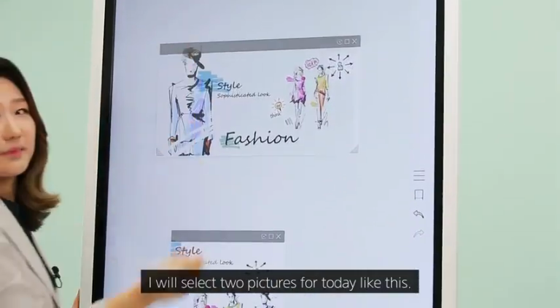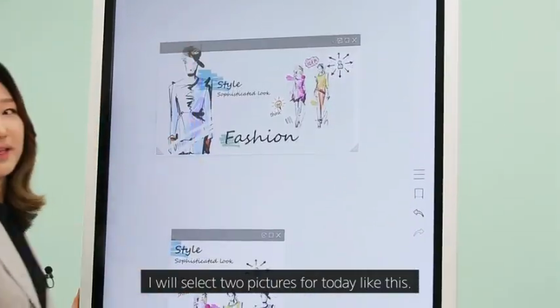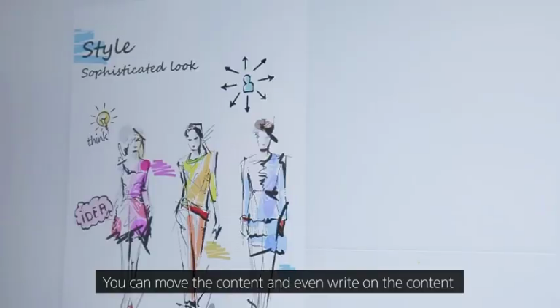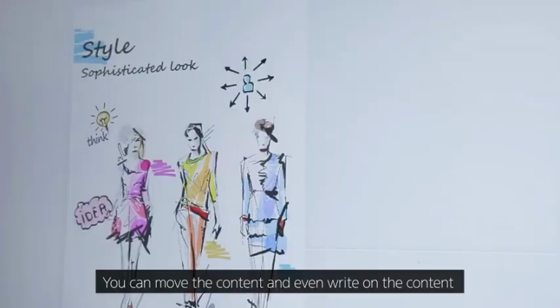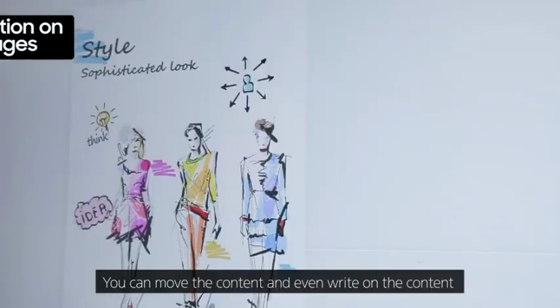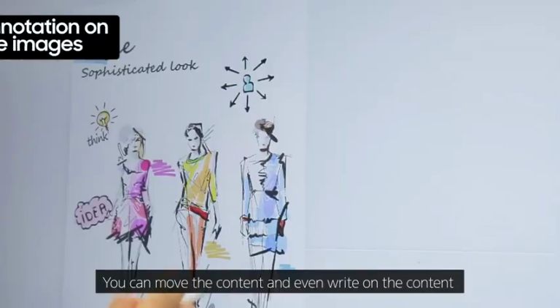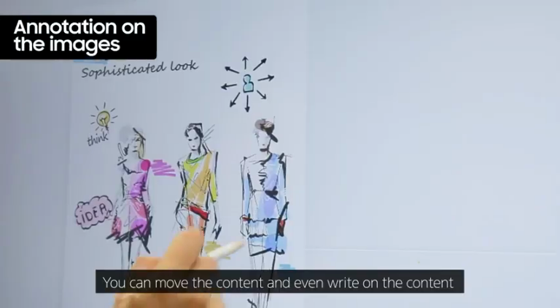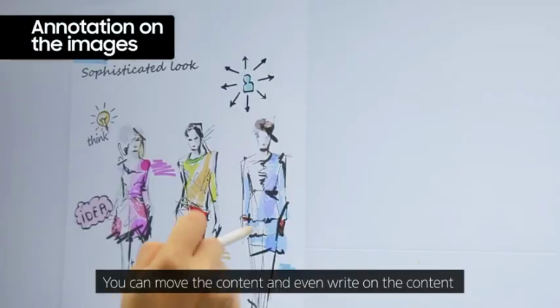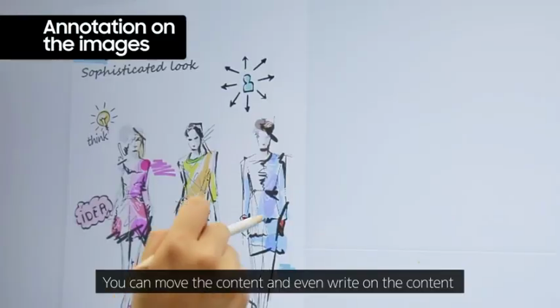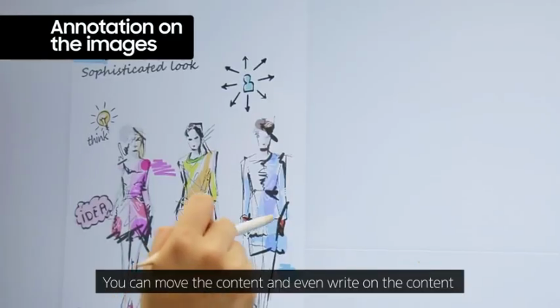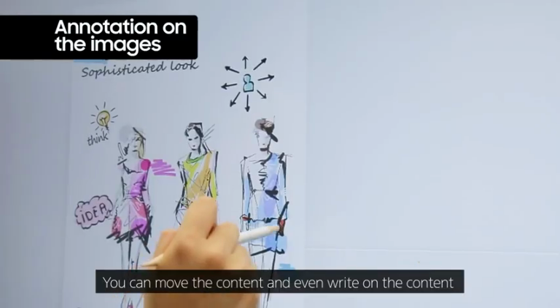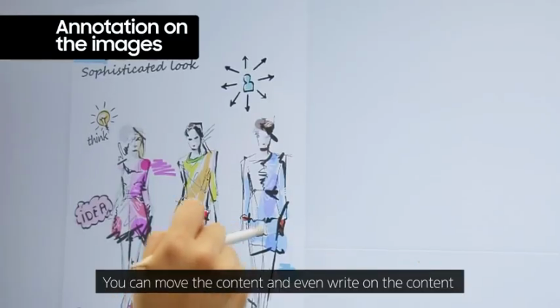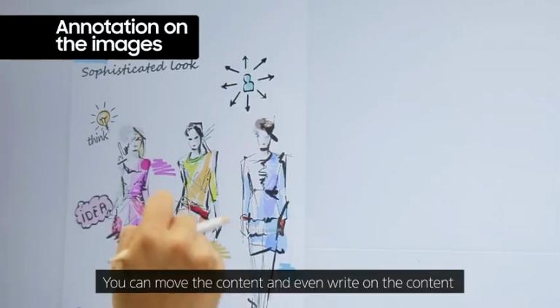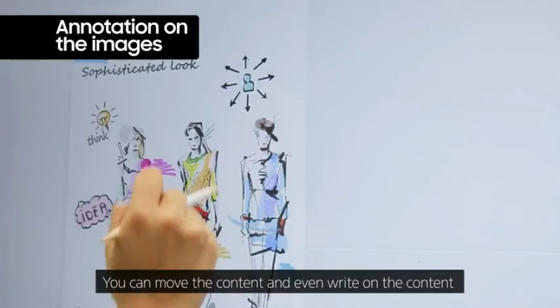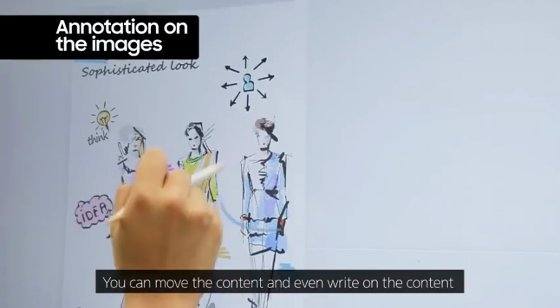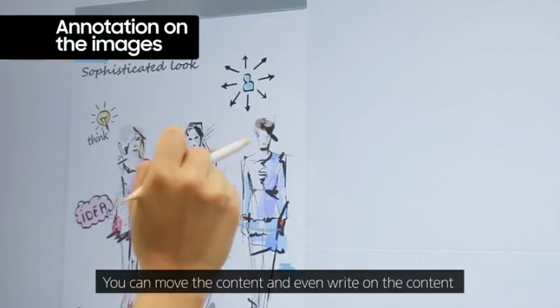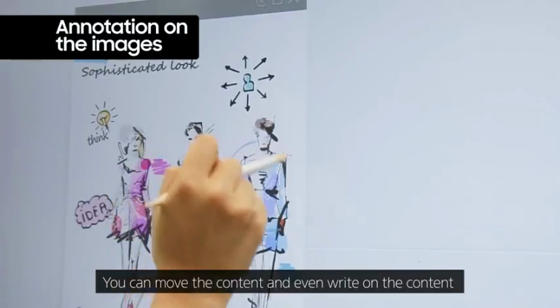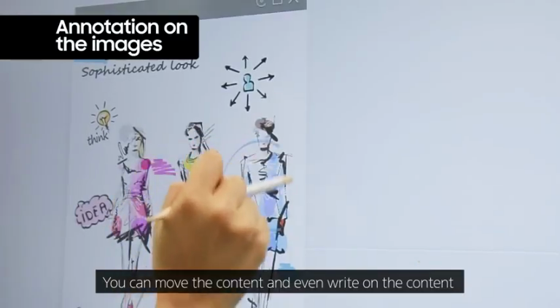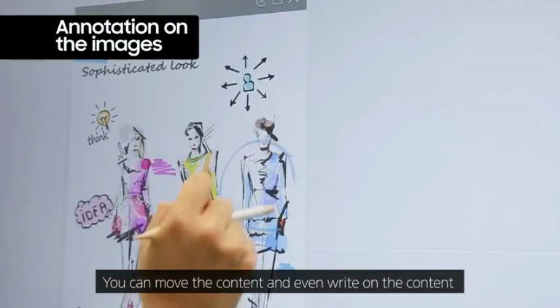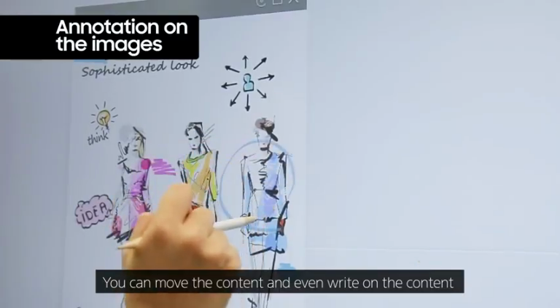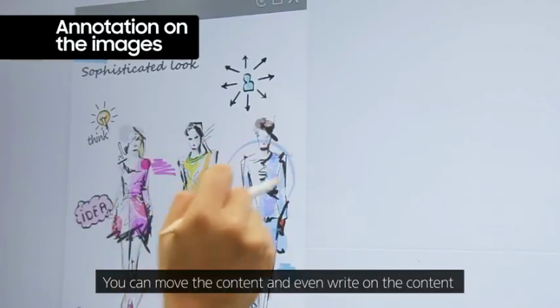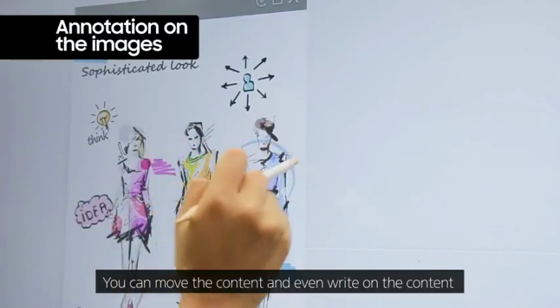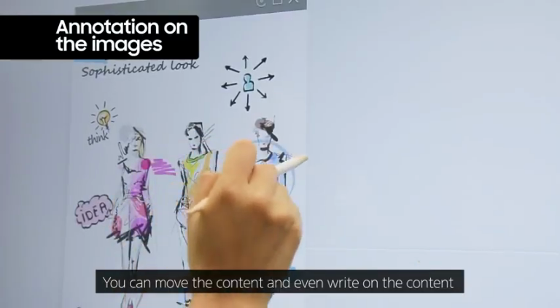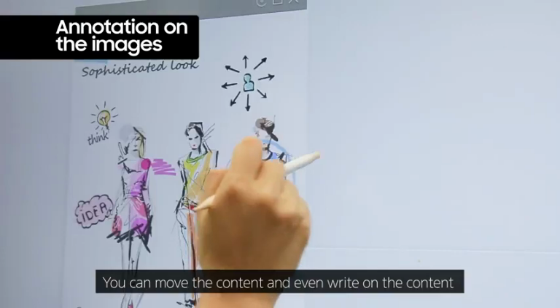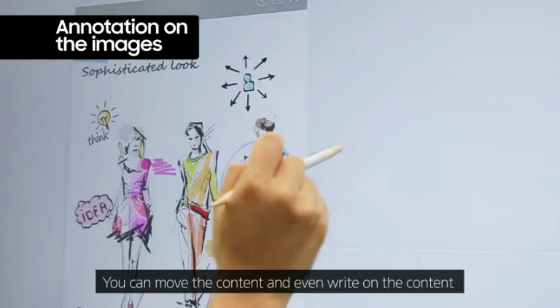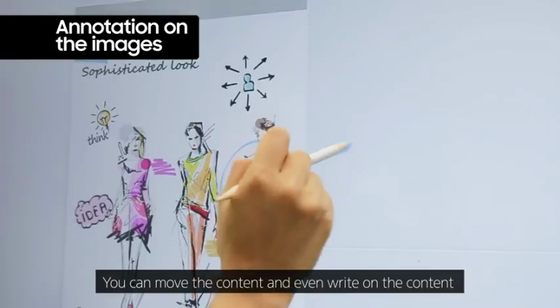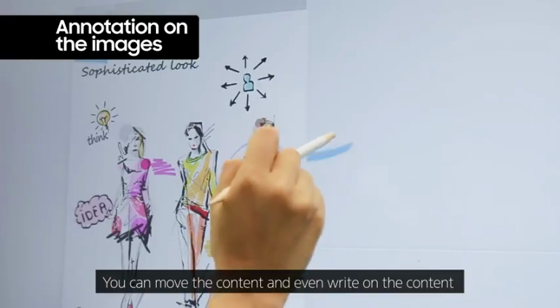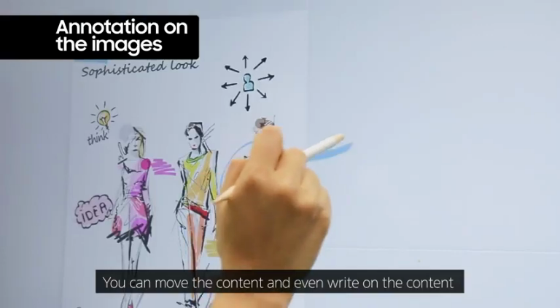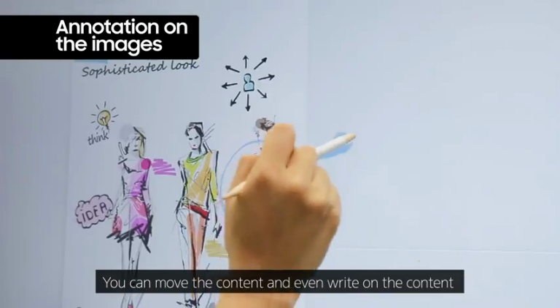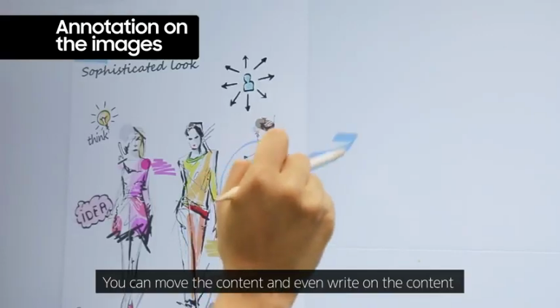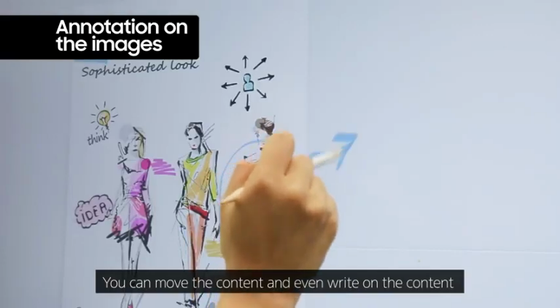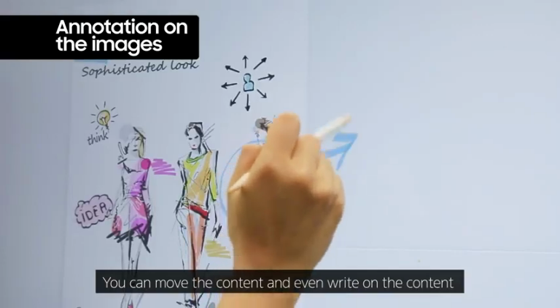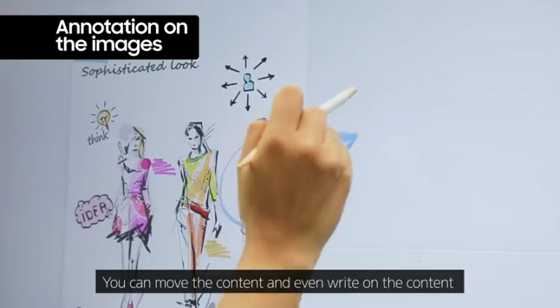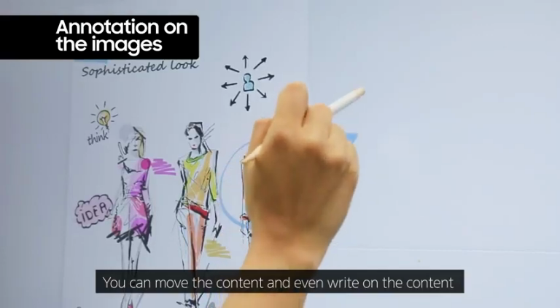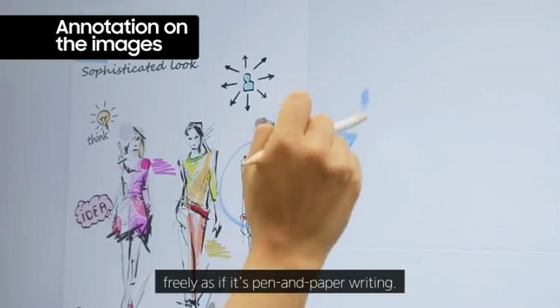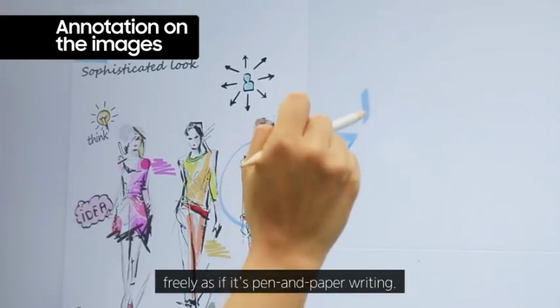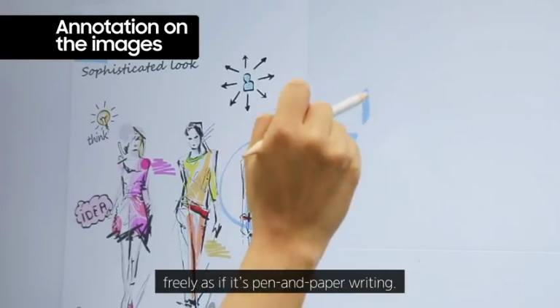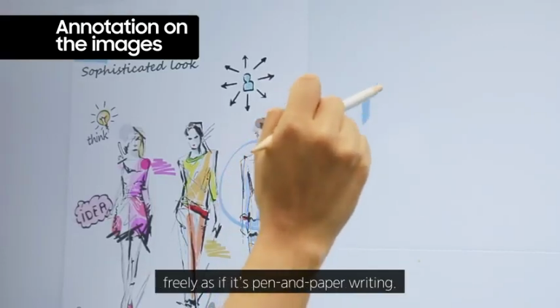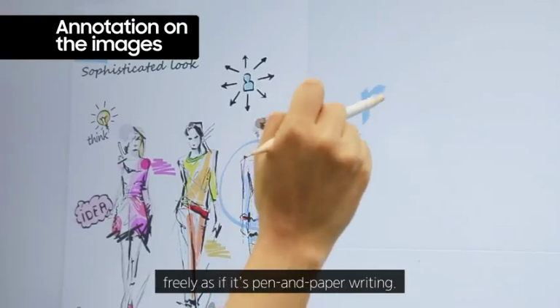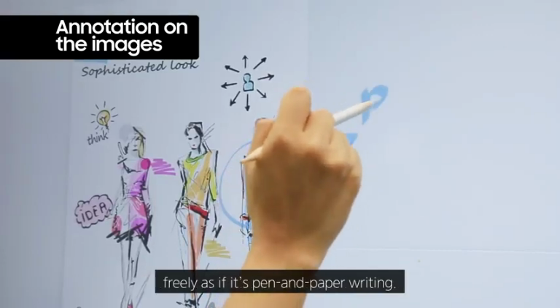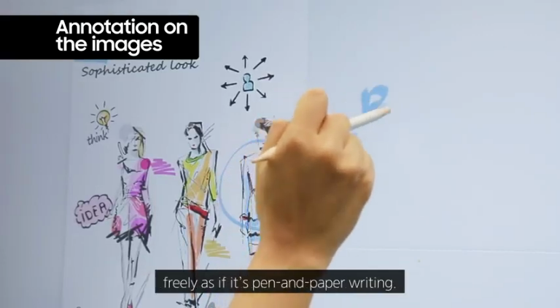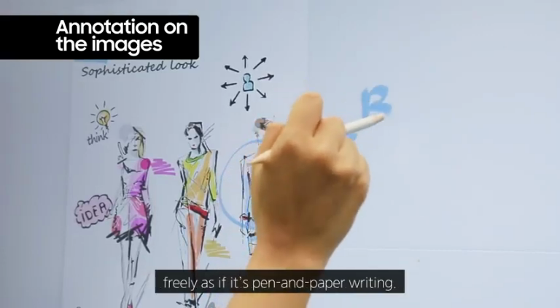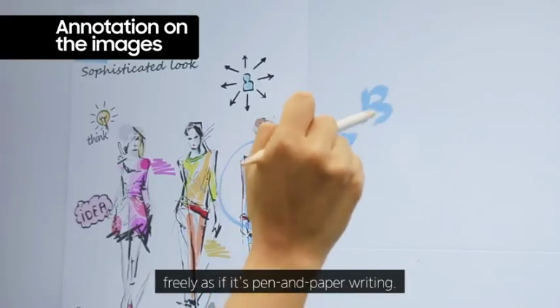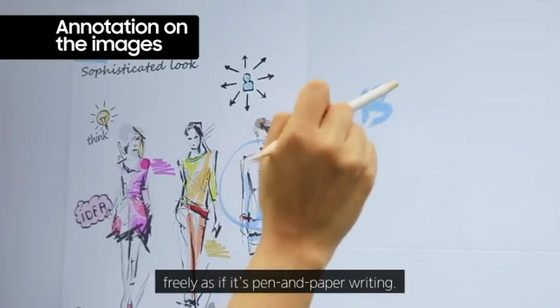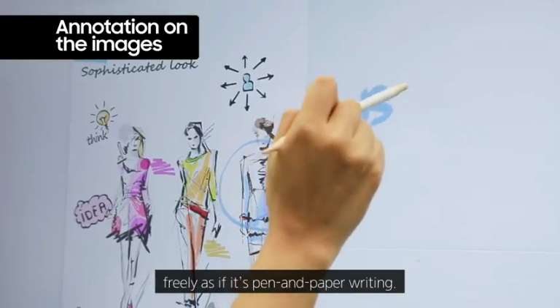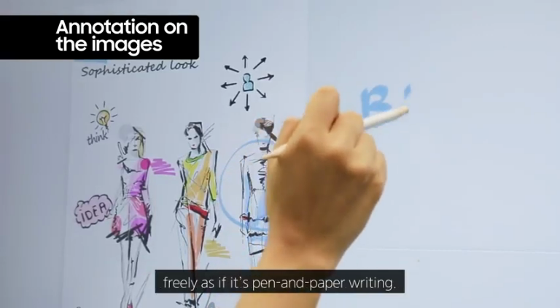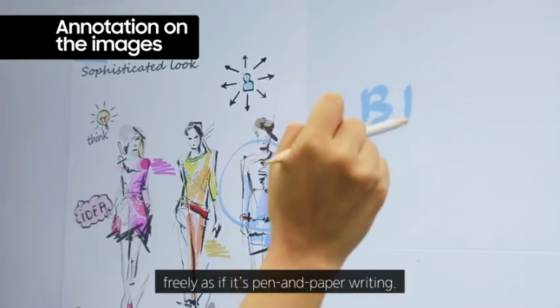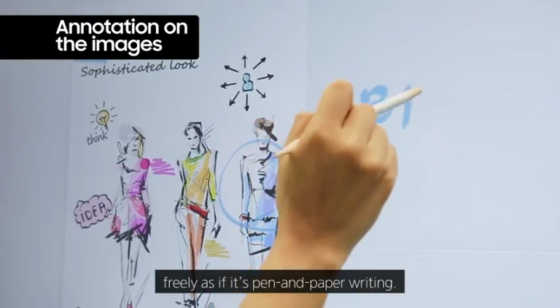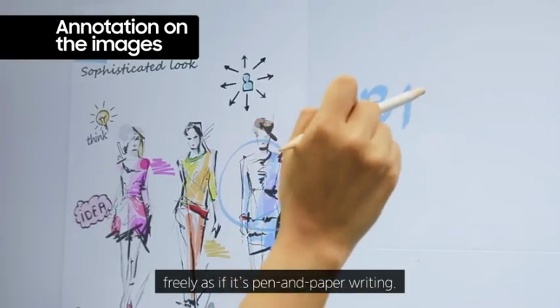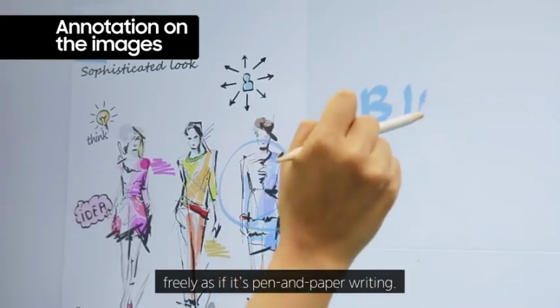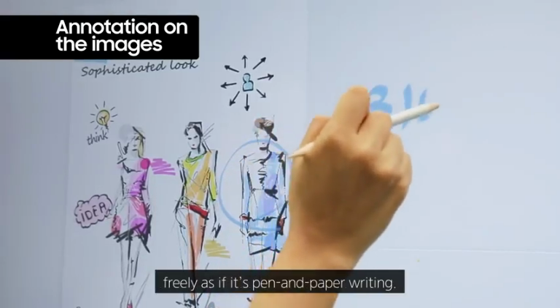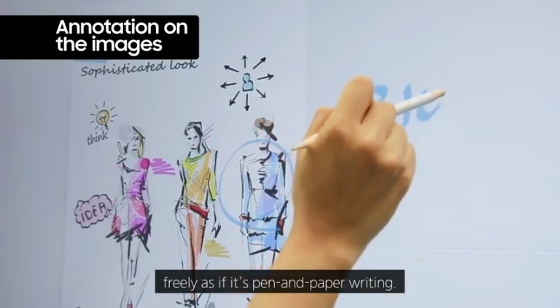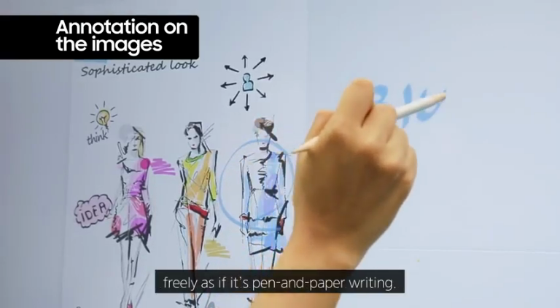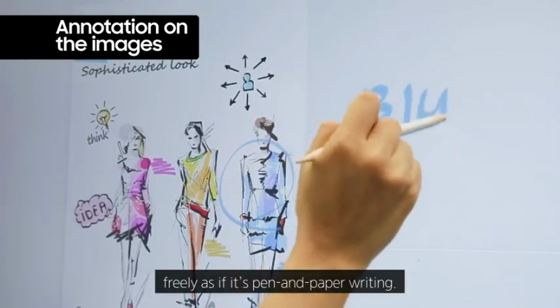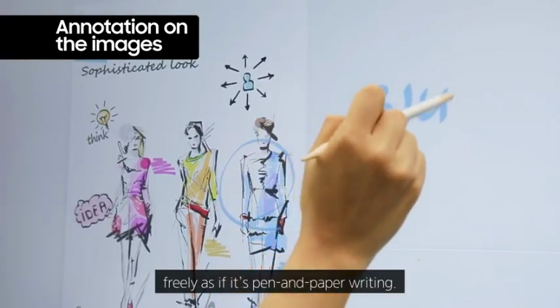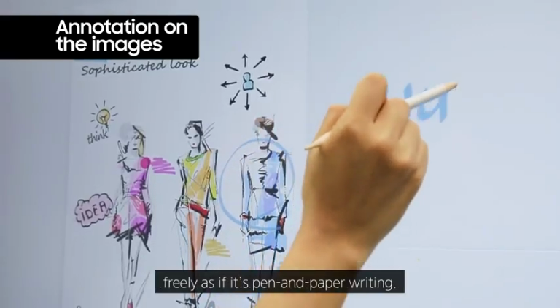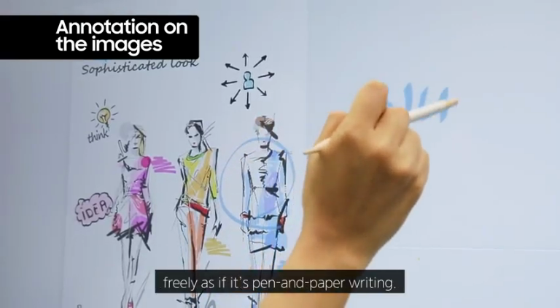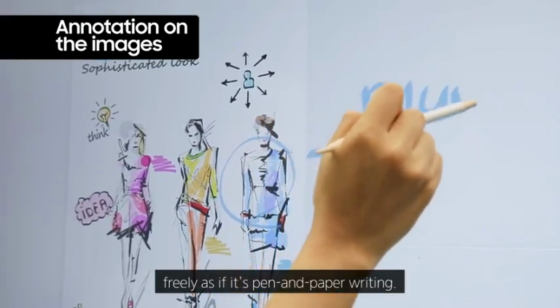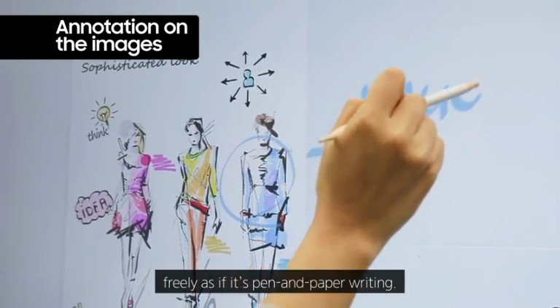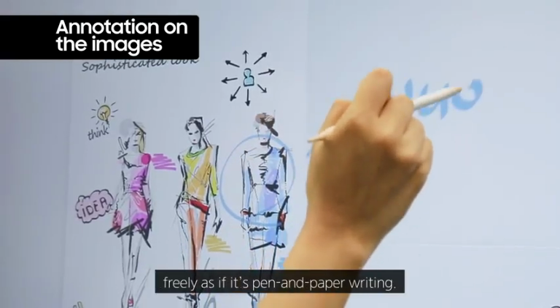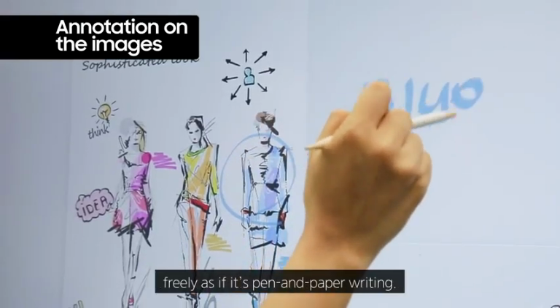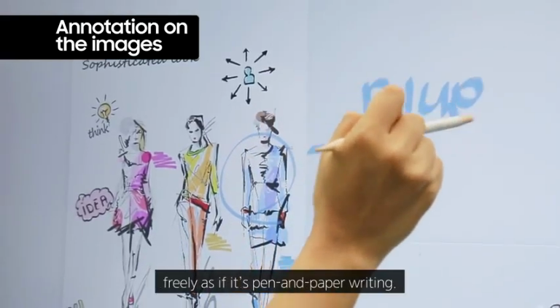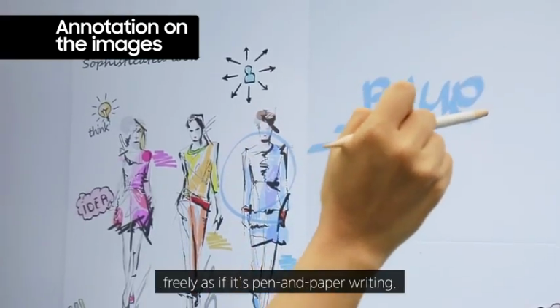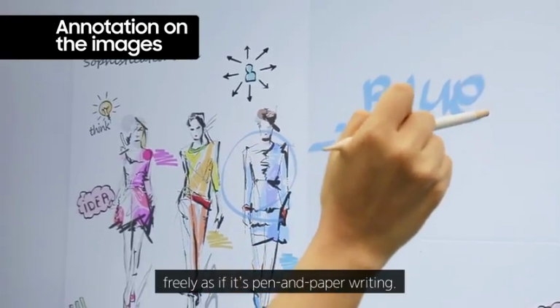You can move the content and even write on the content freely, as if it's pen and paper writing.